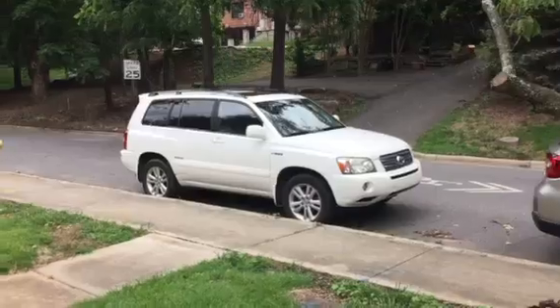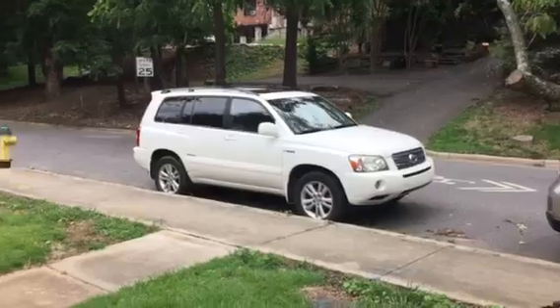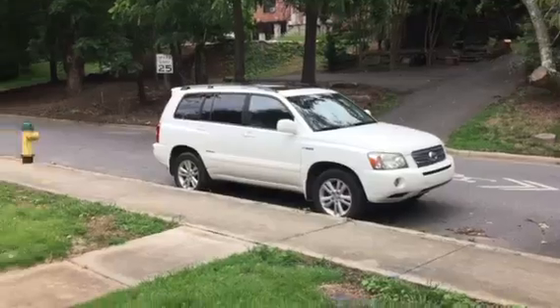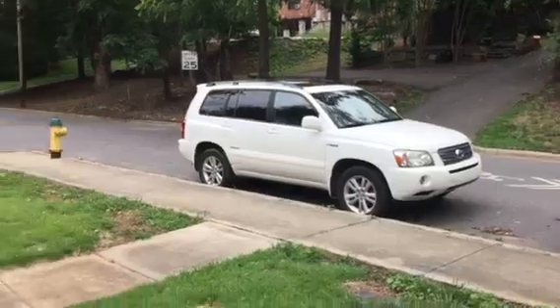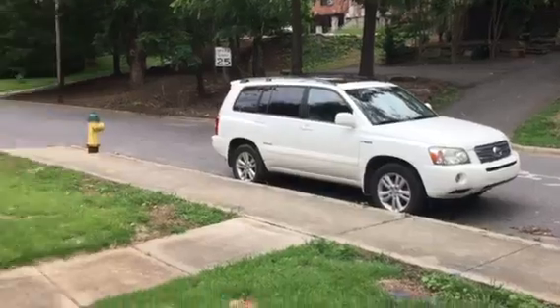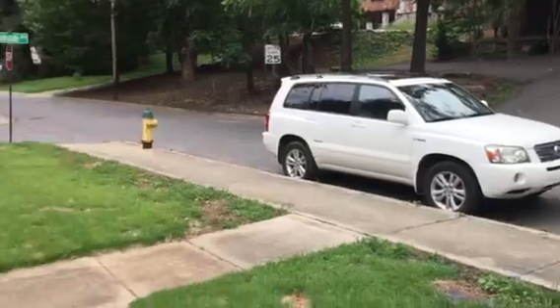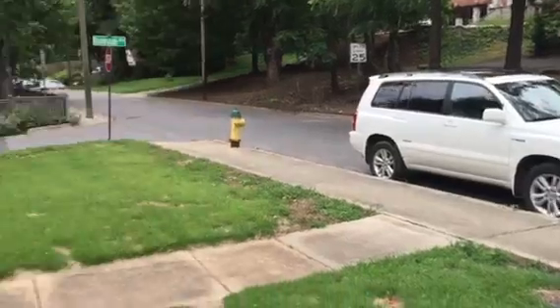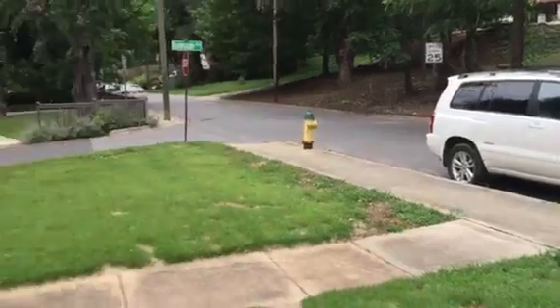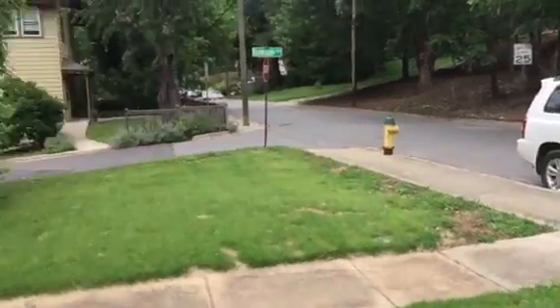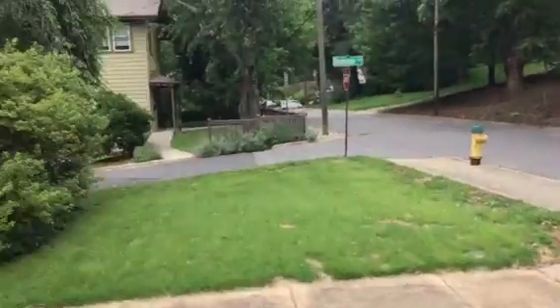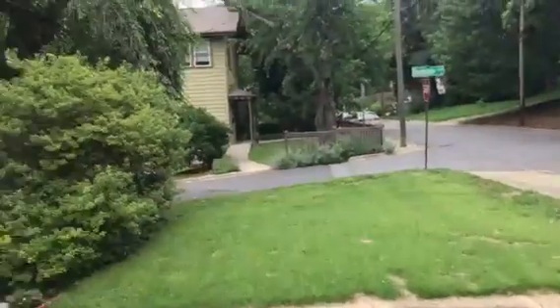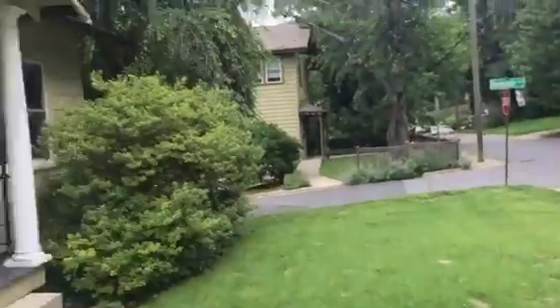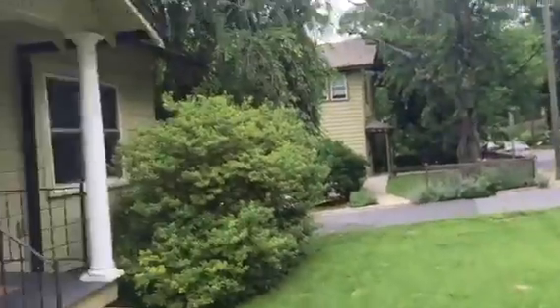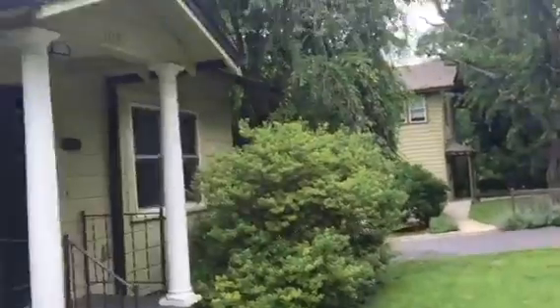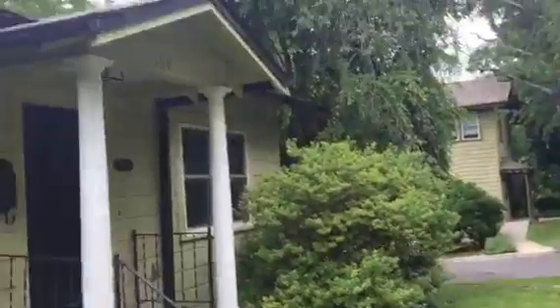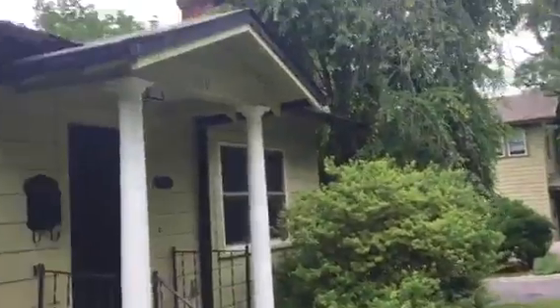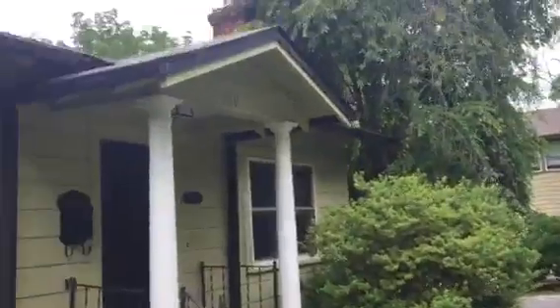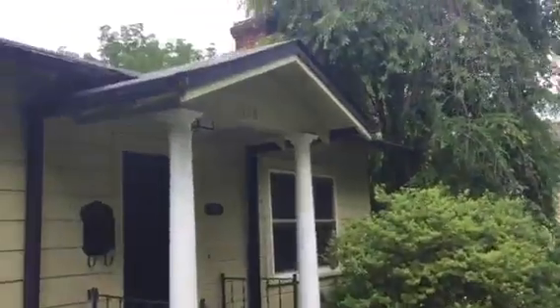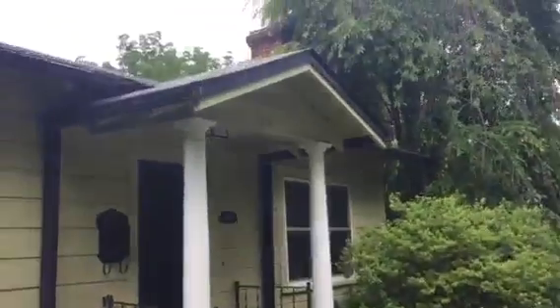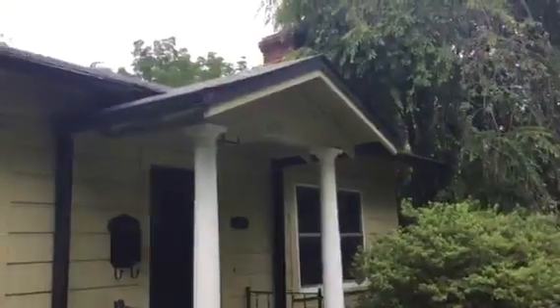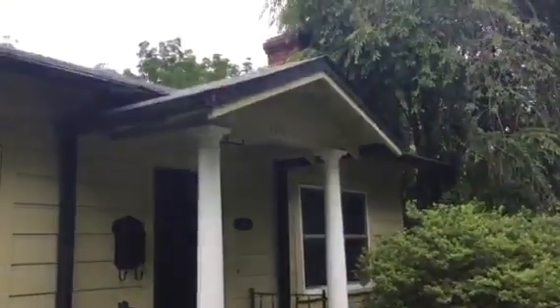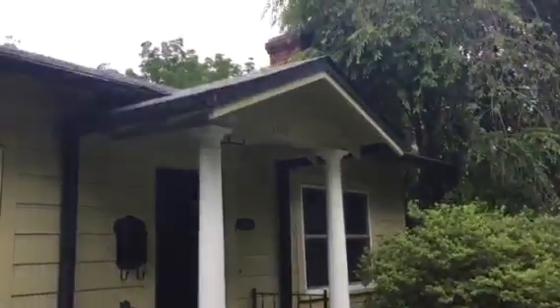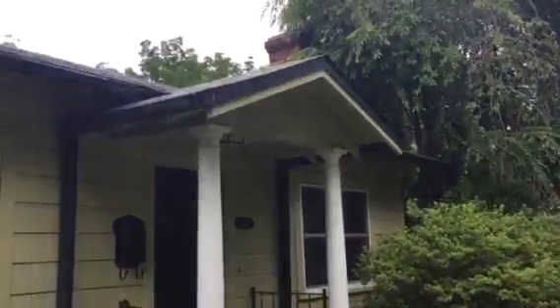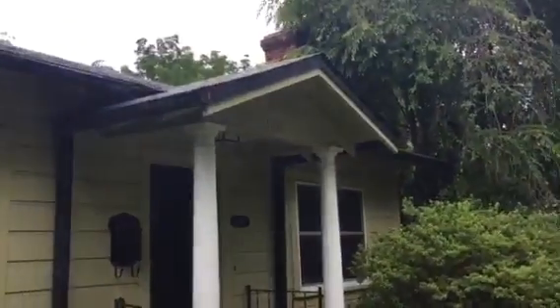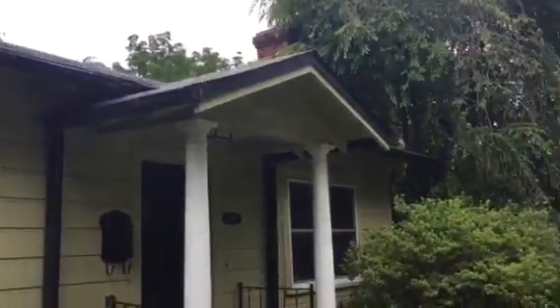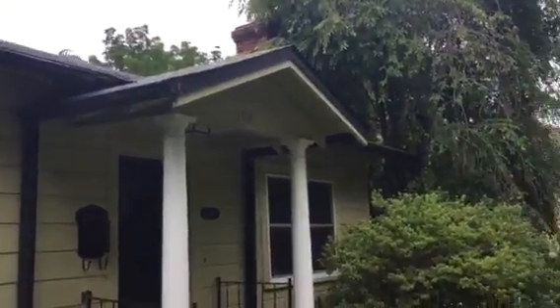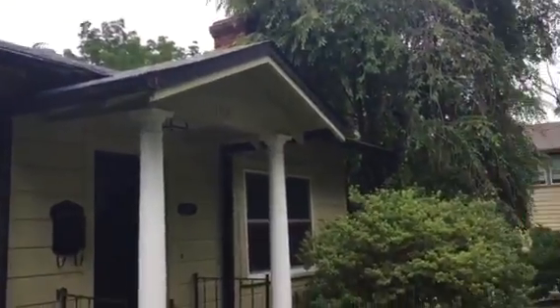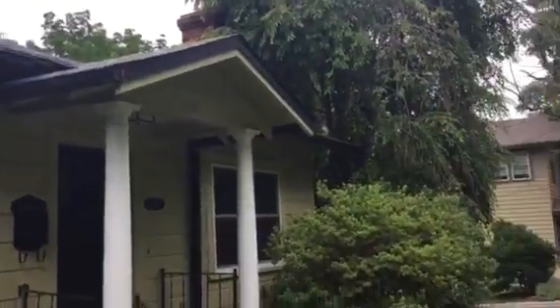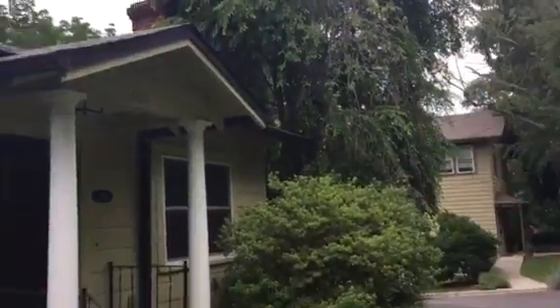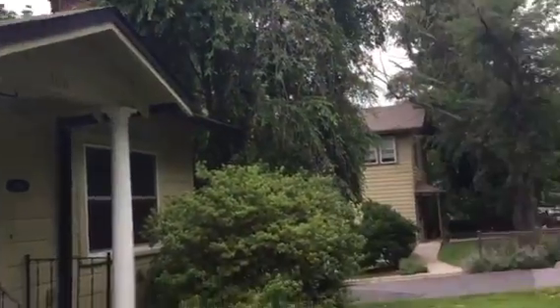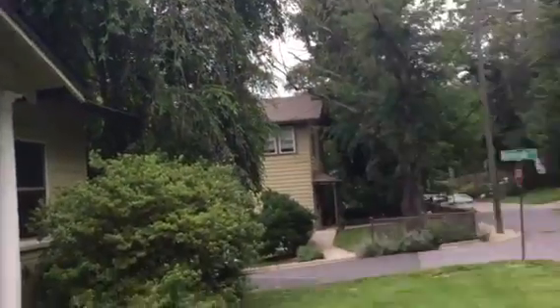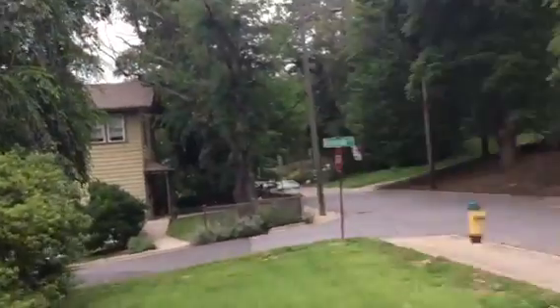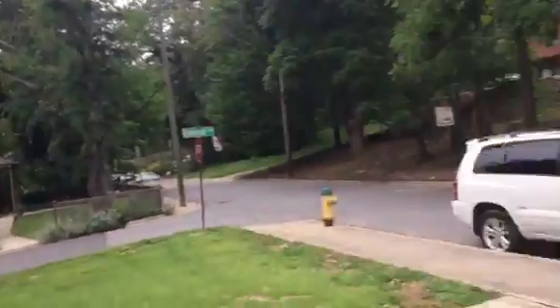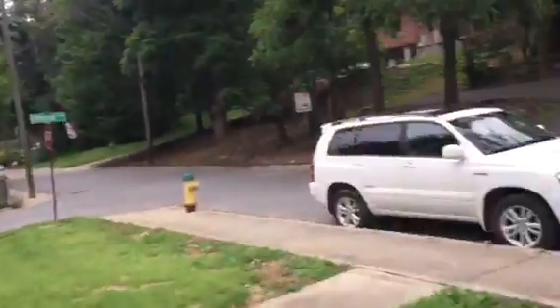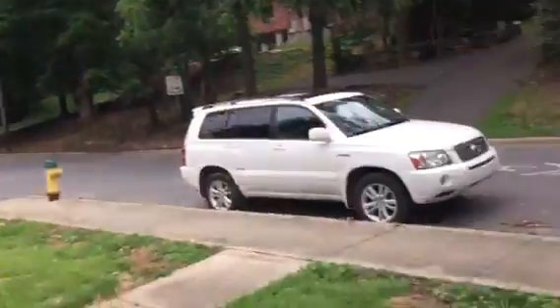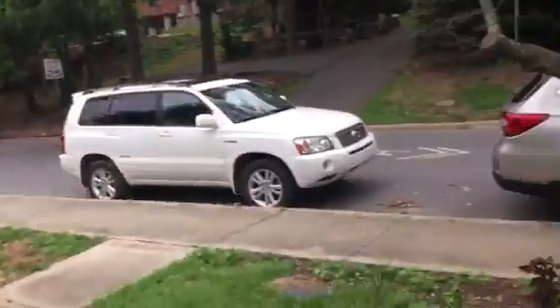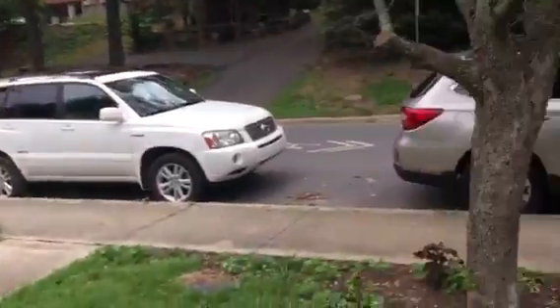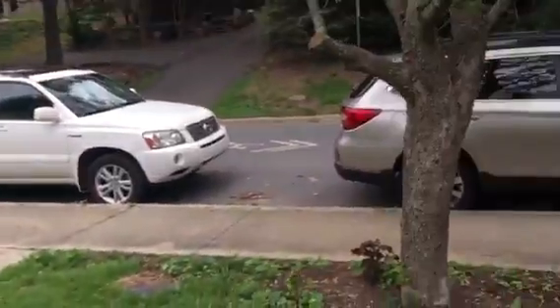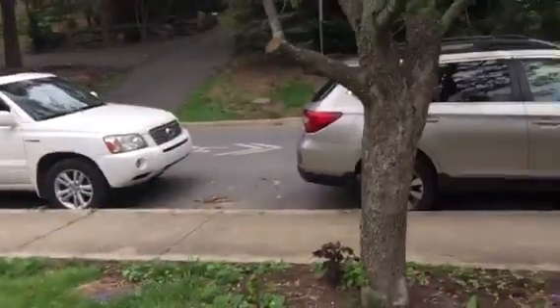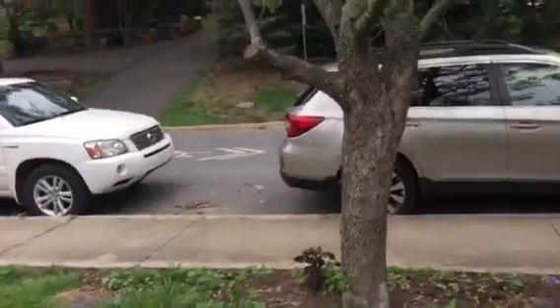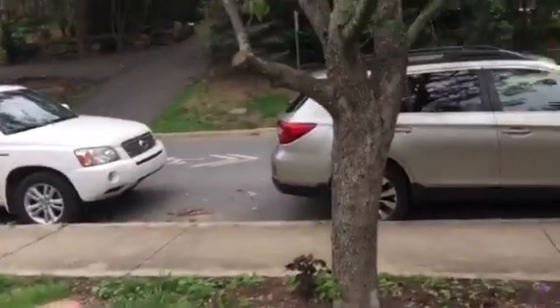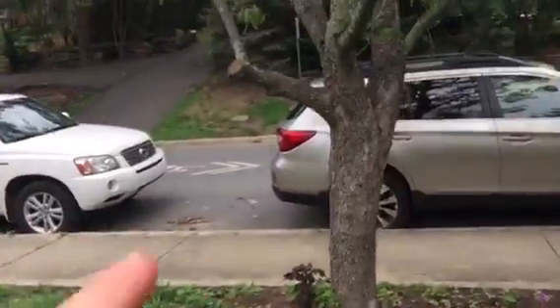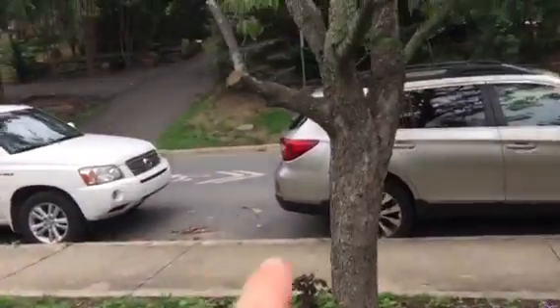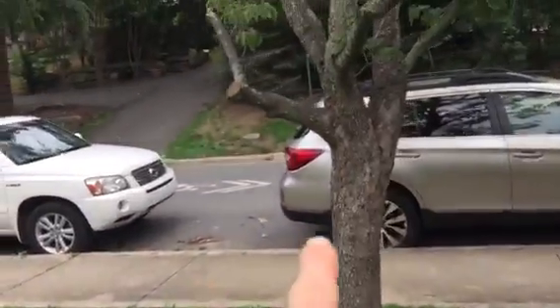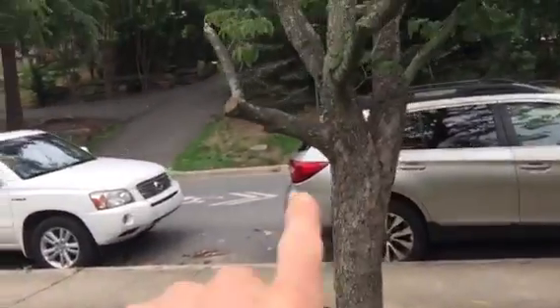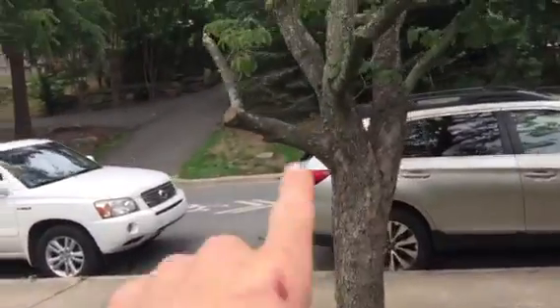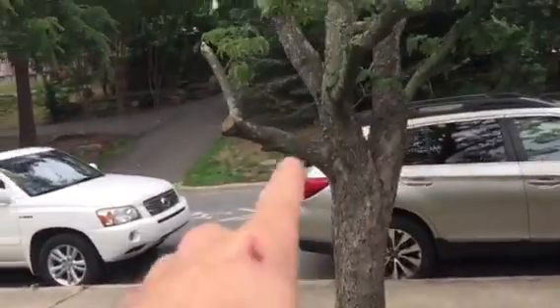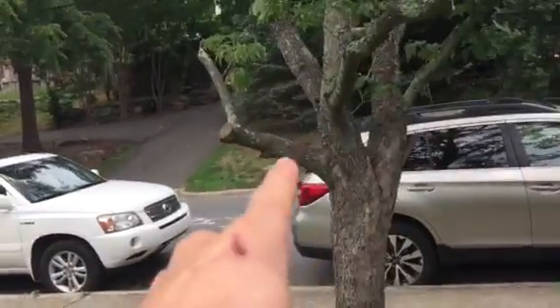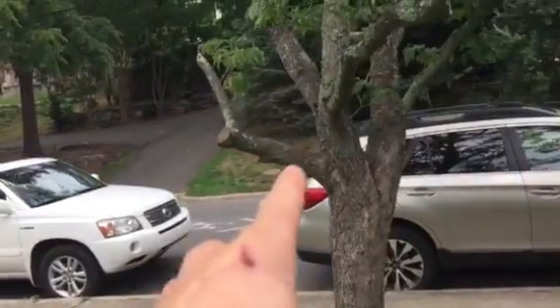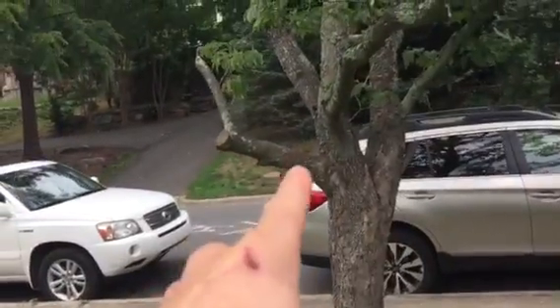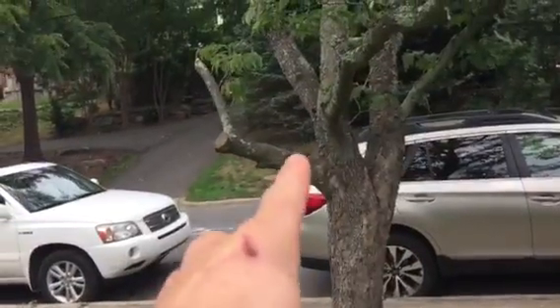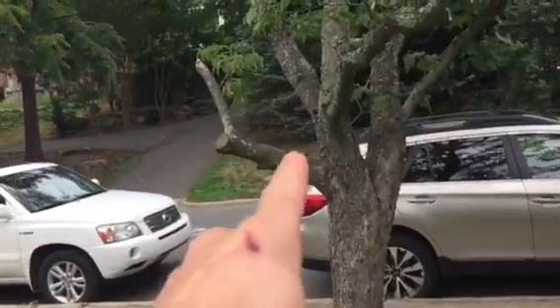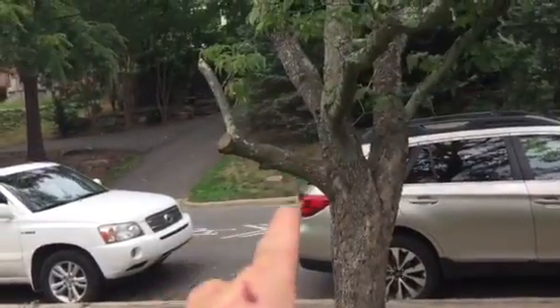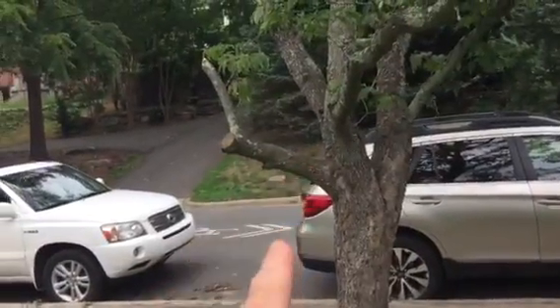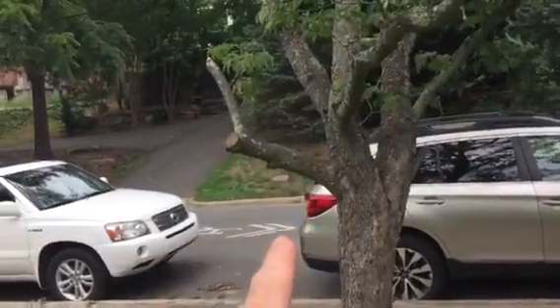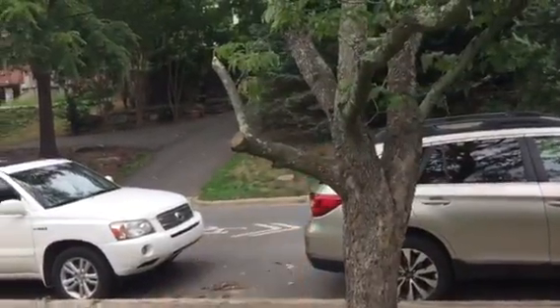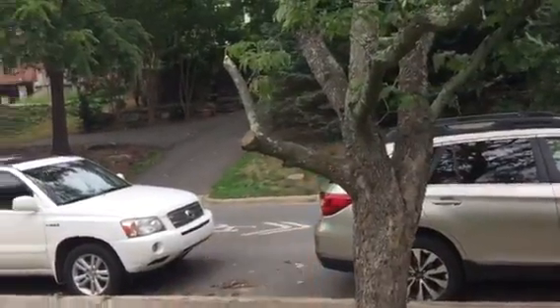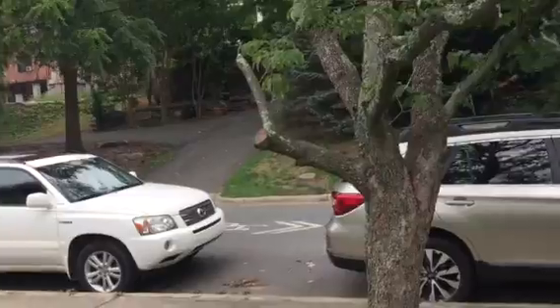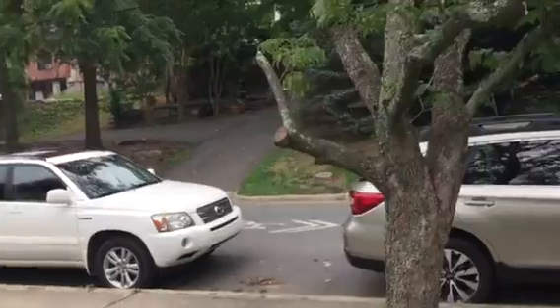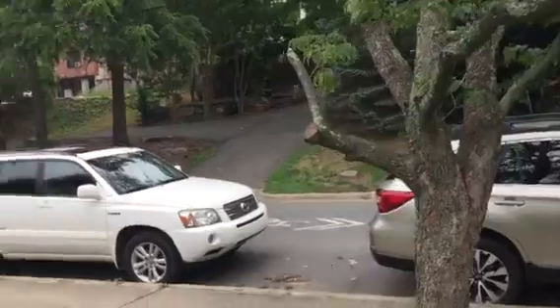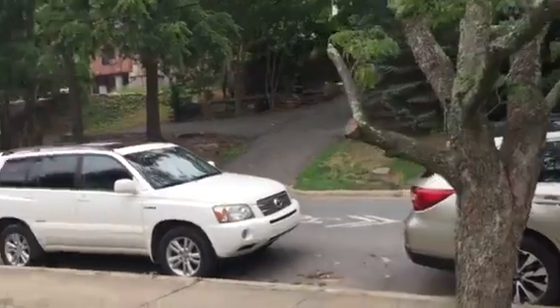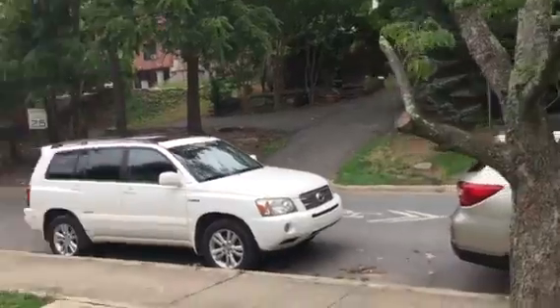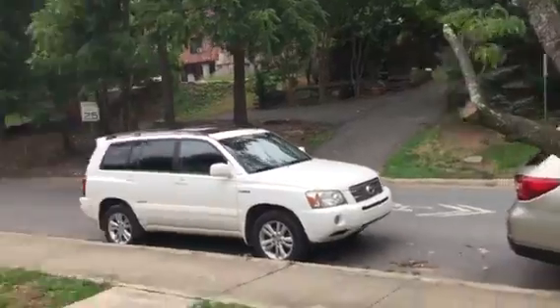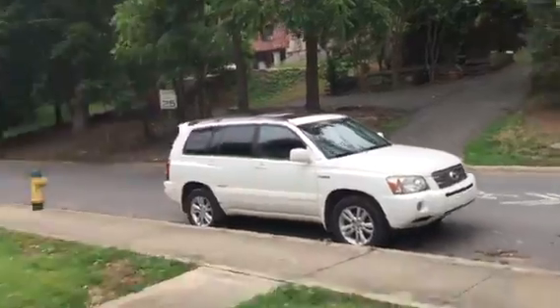All right, Karen's house here, 108 Murdock. We have one branch to remove on this dogwood, this low one.